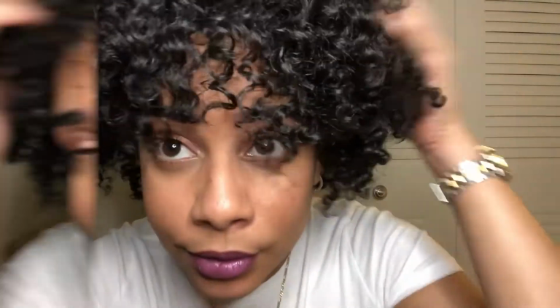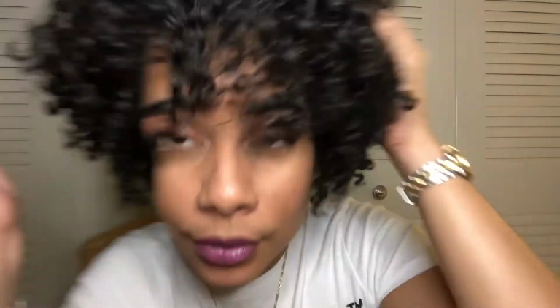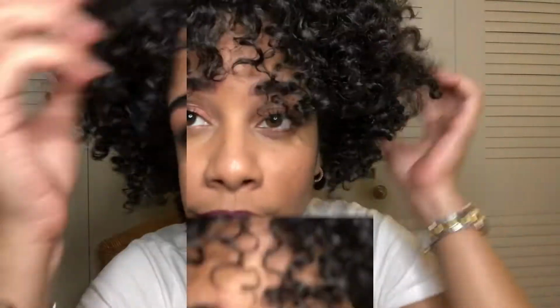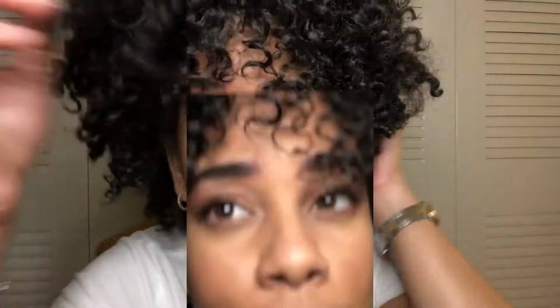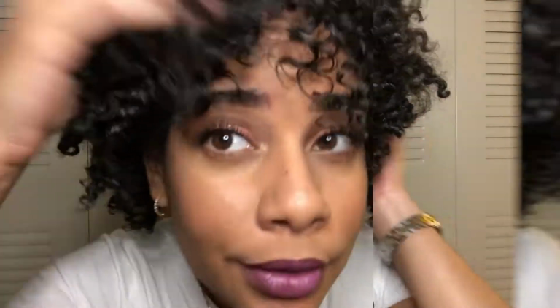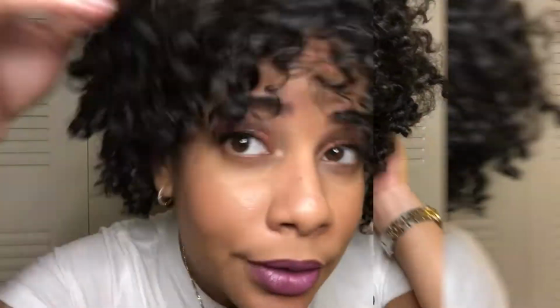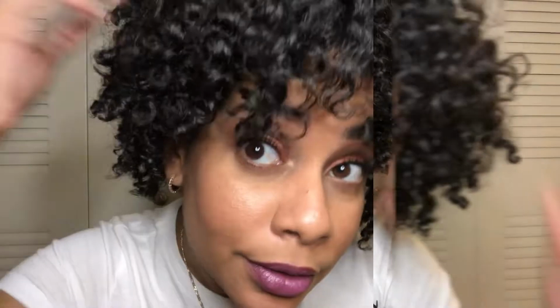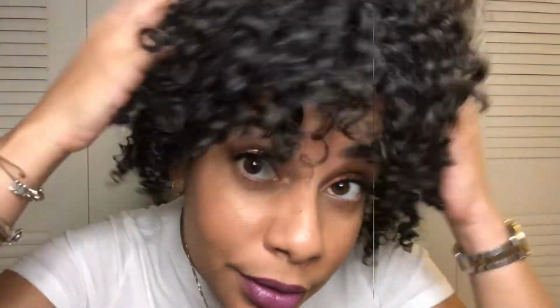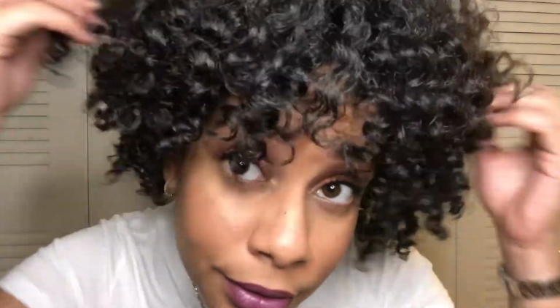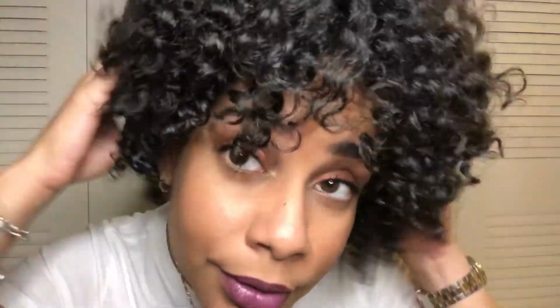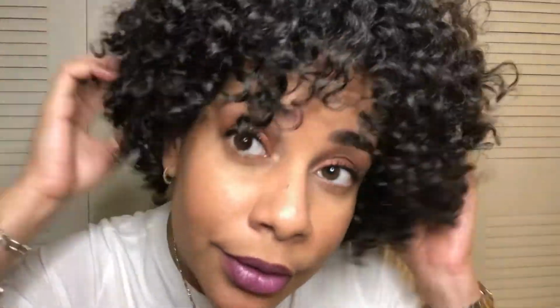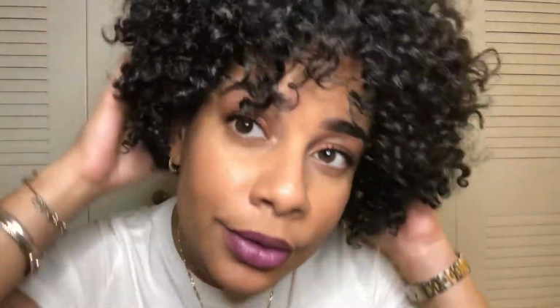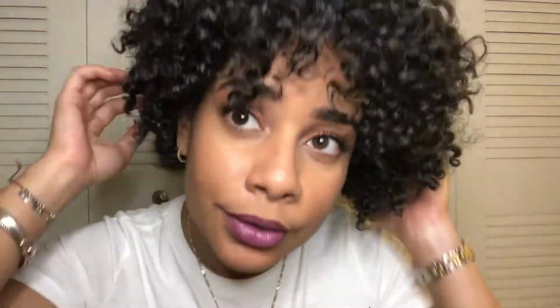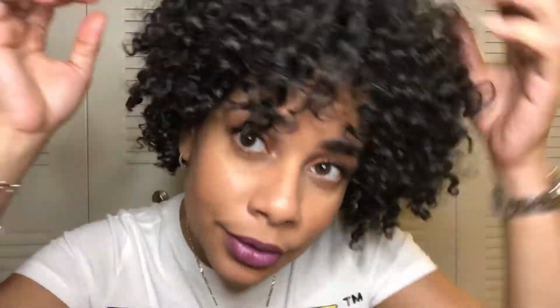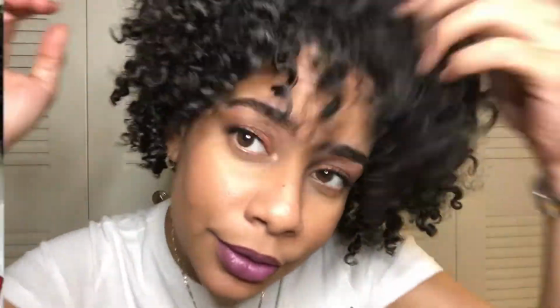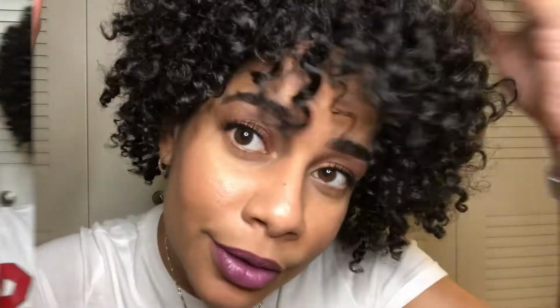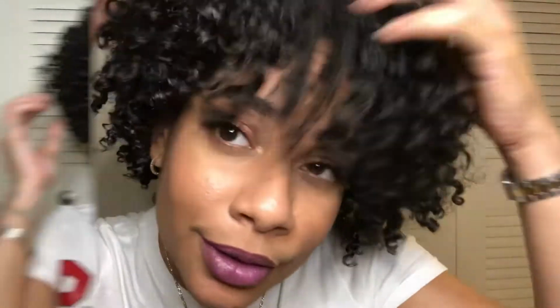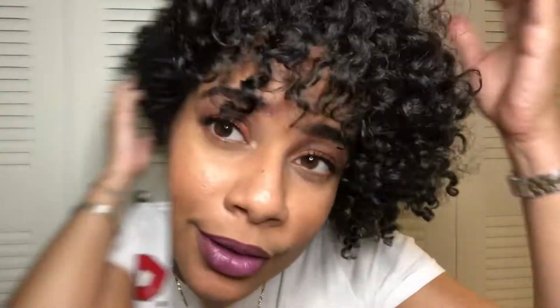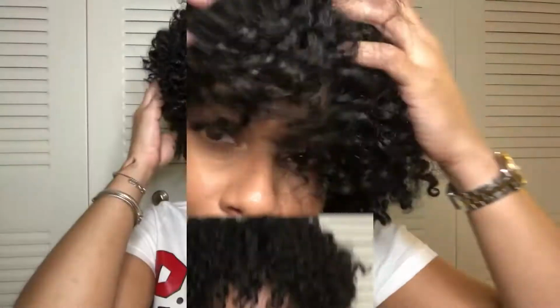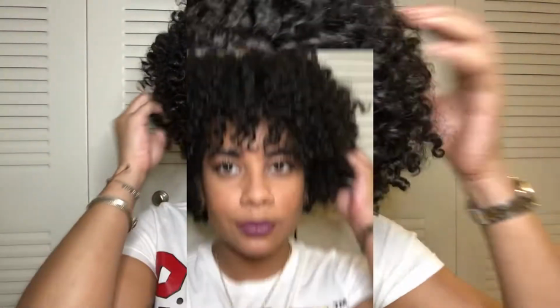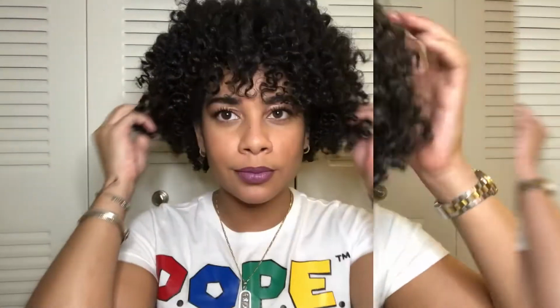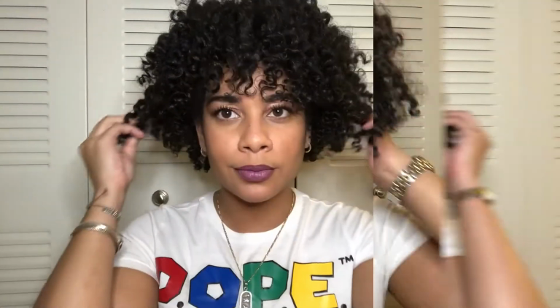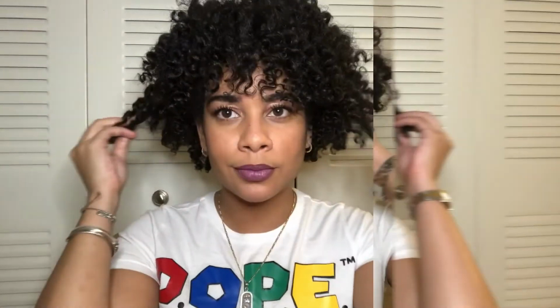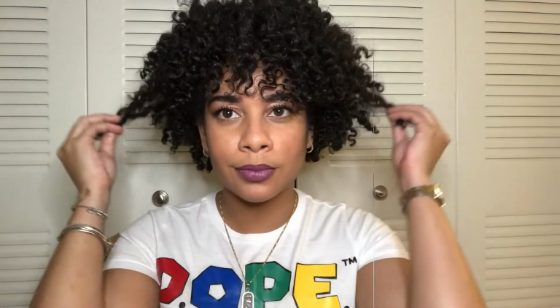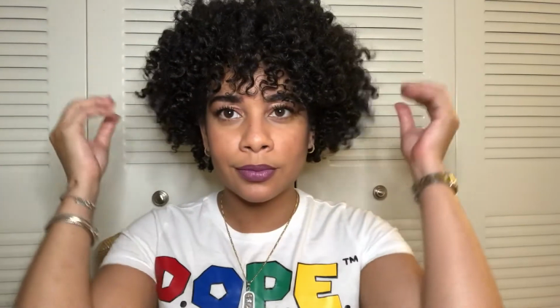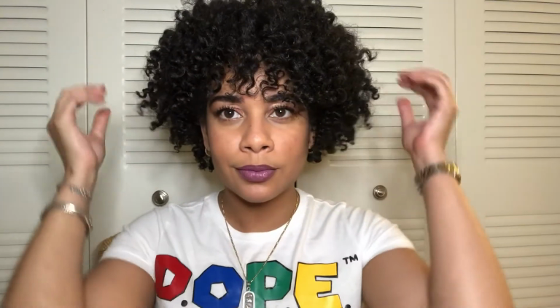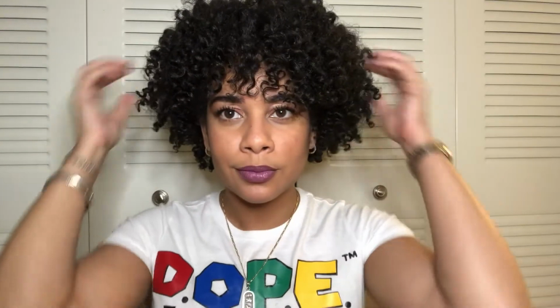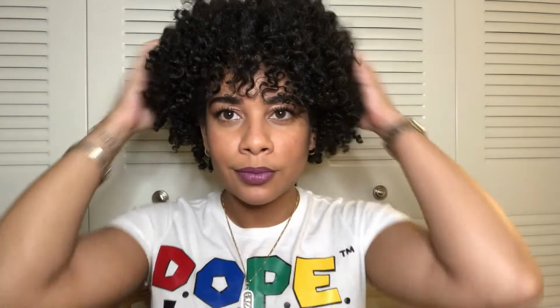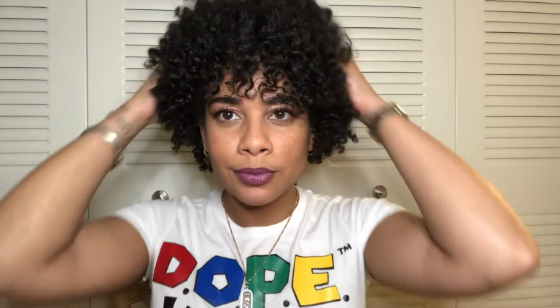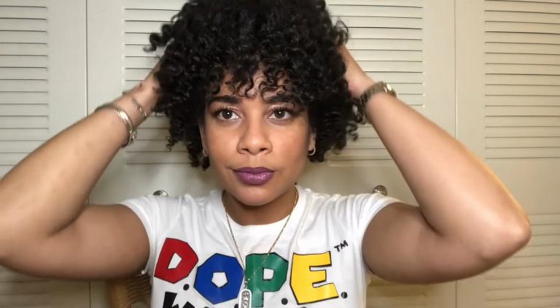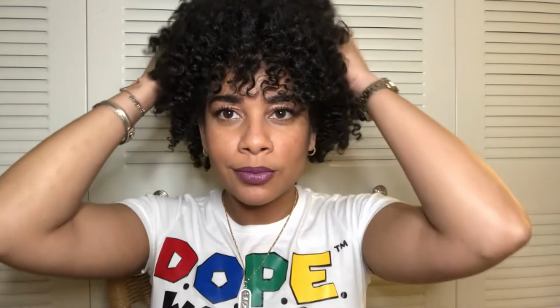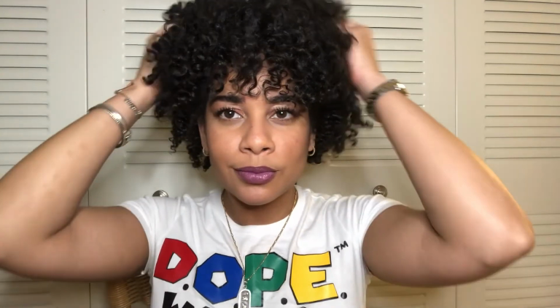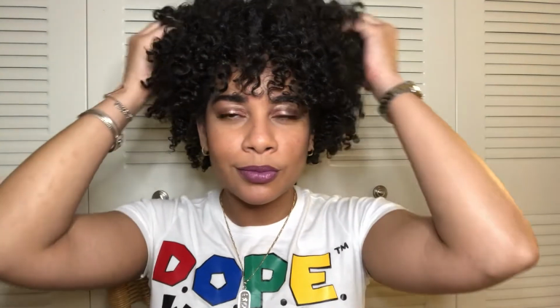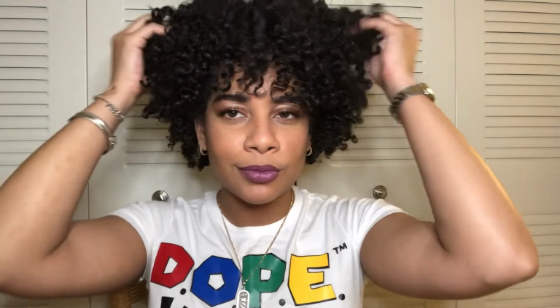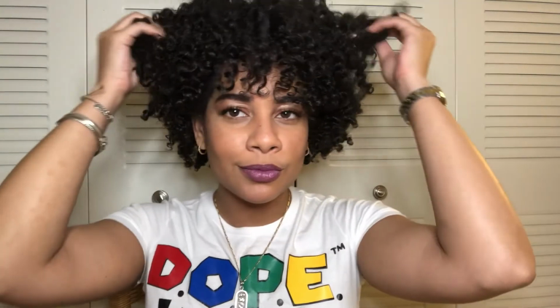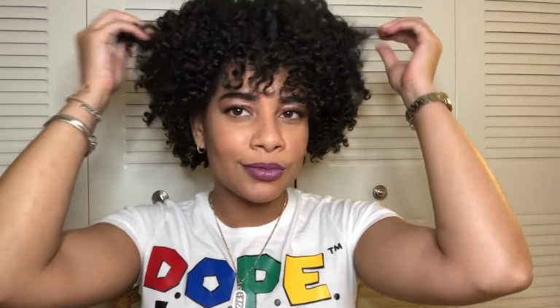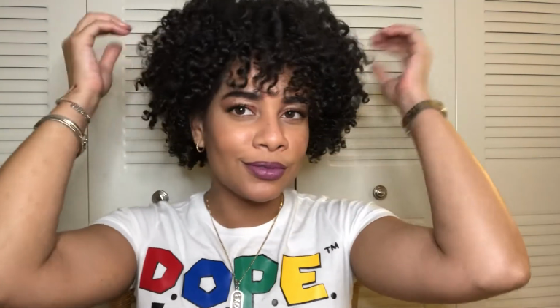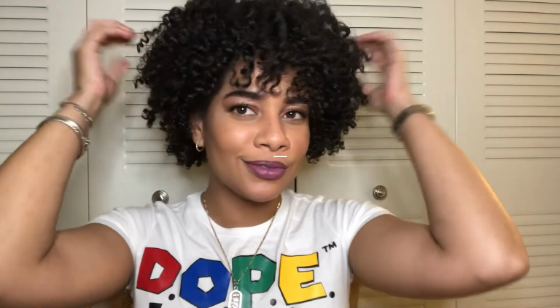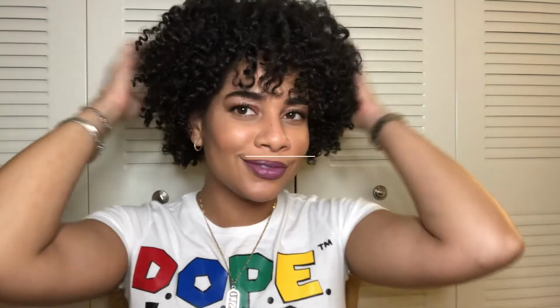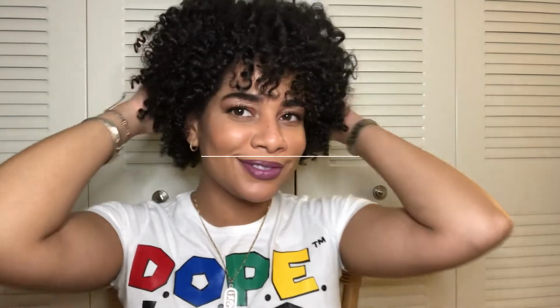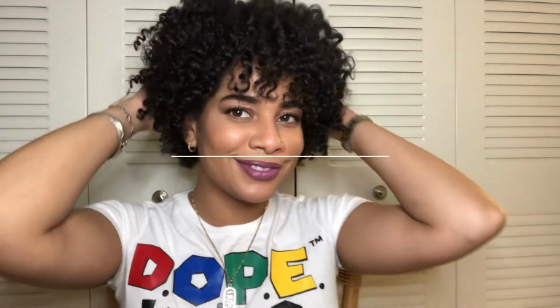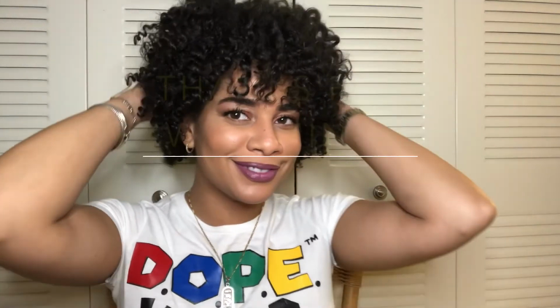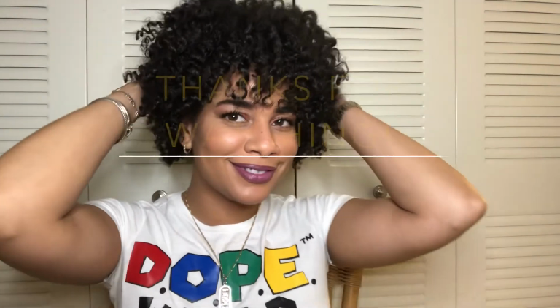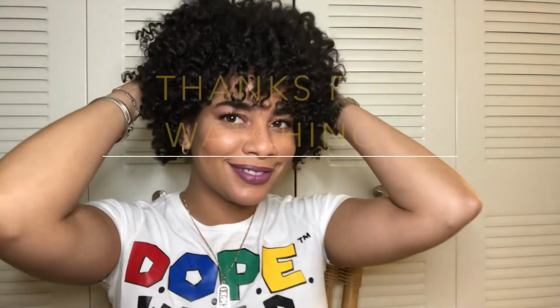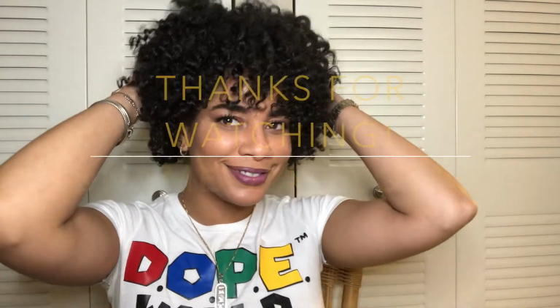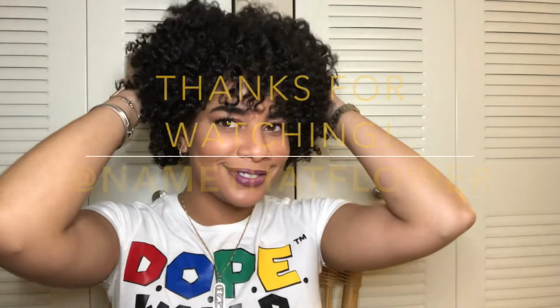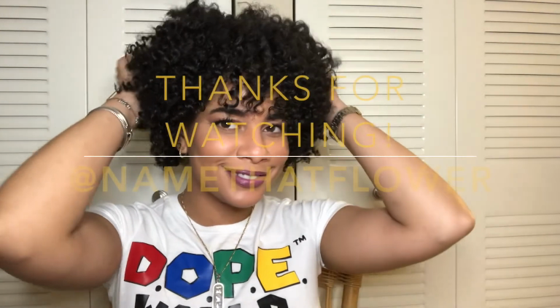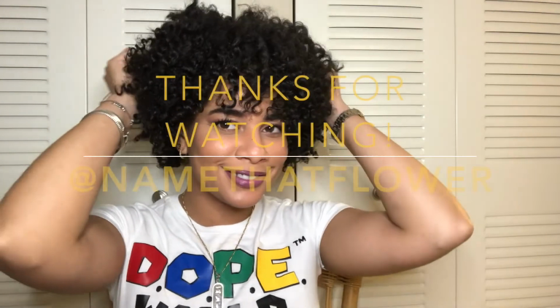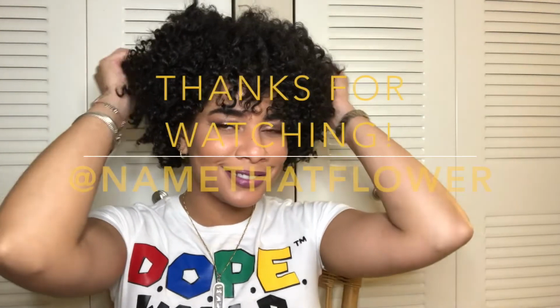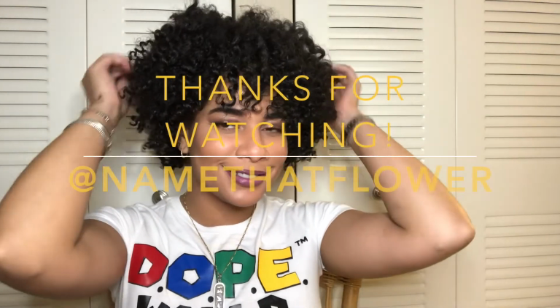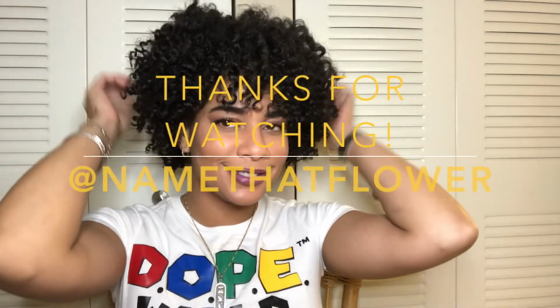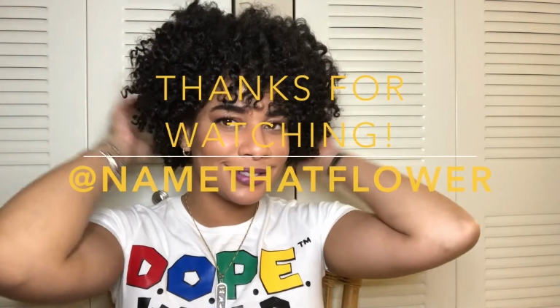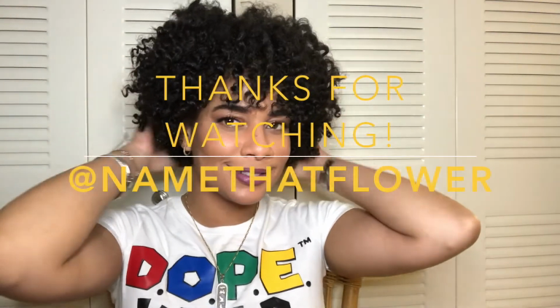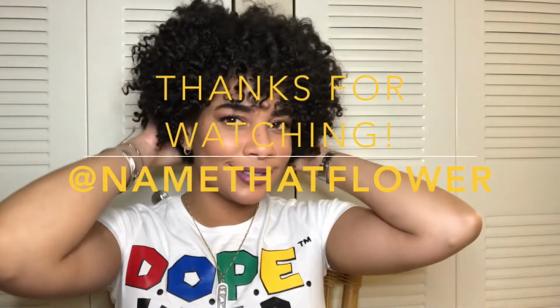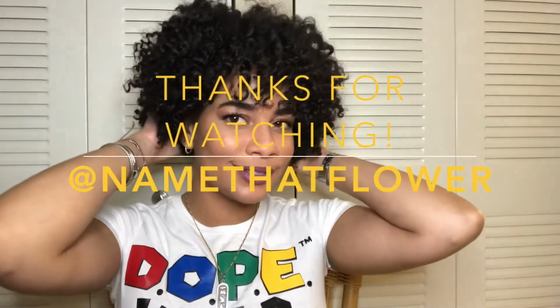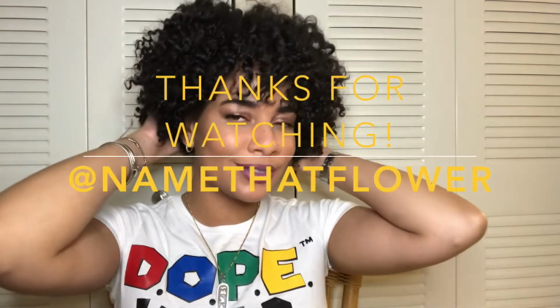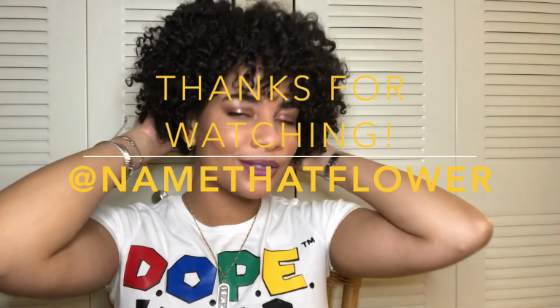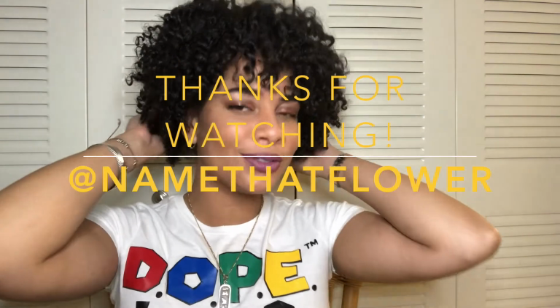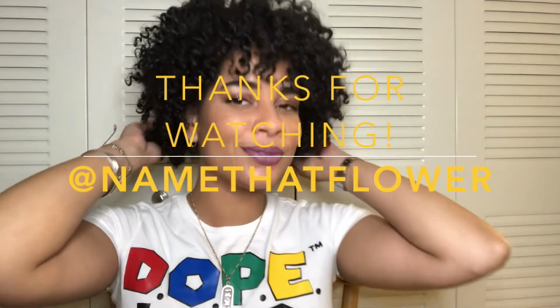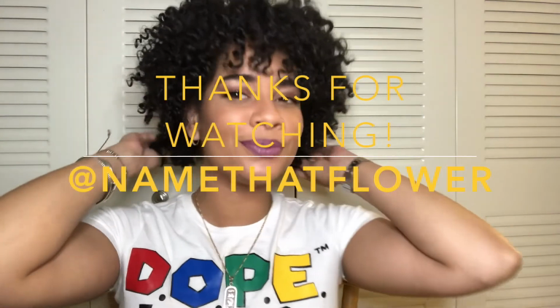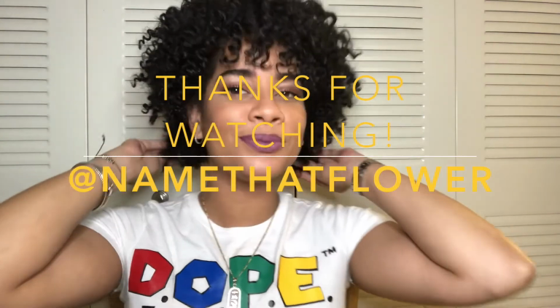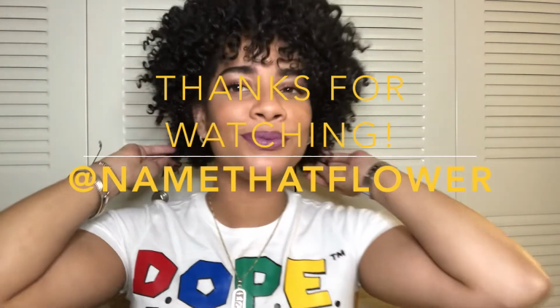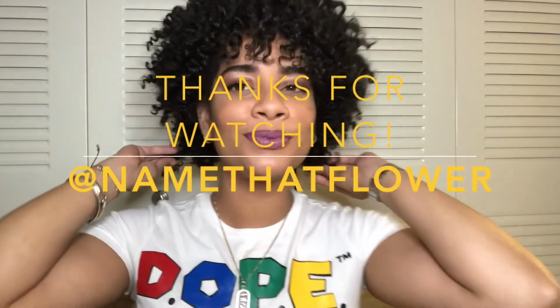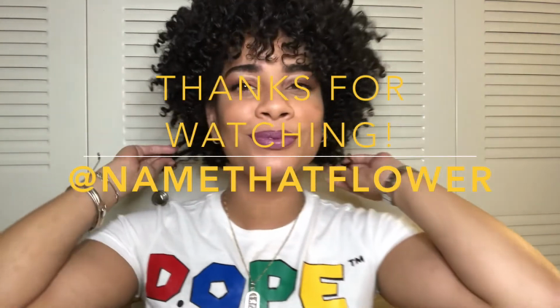Stay safe and wash your frigging hands. Thanks for watching!